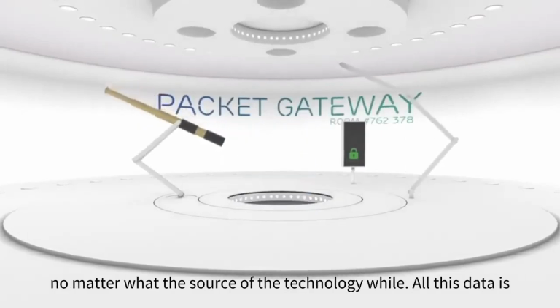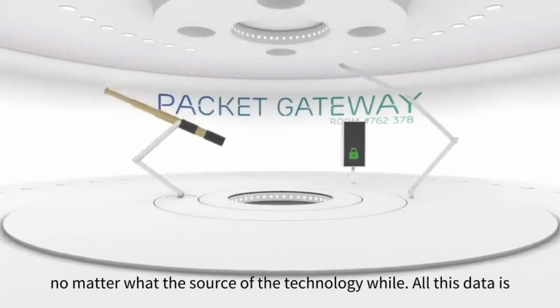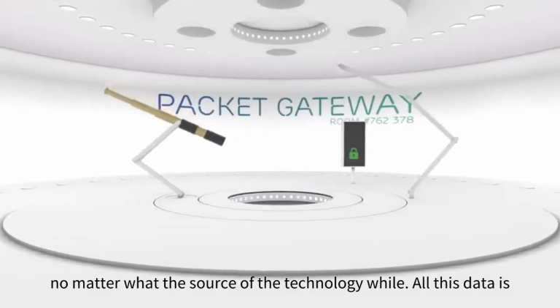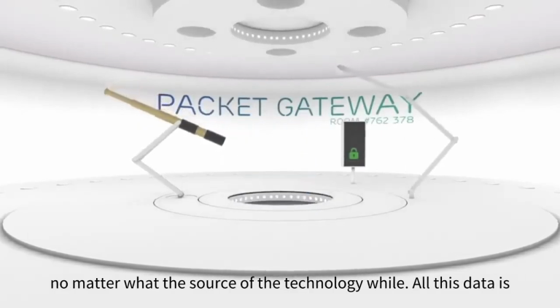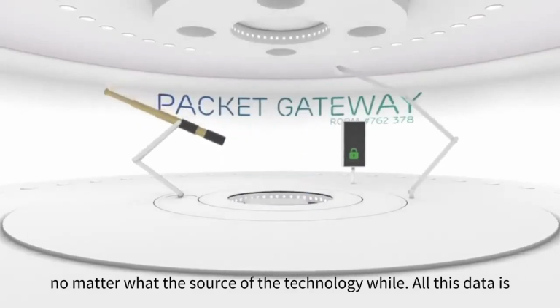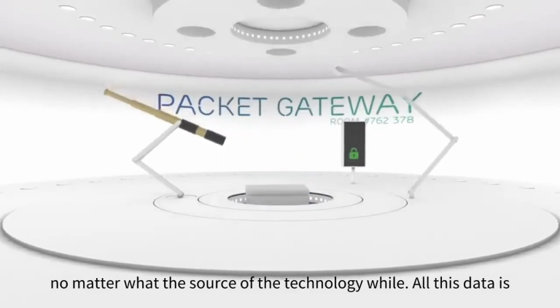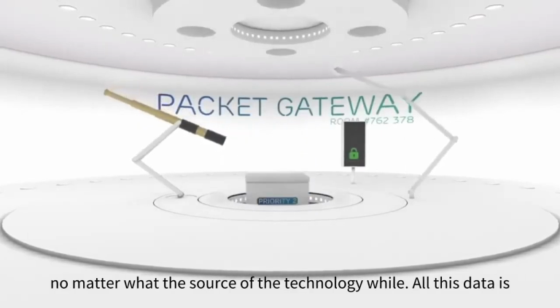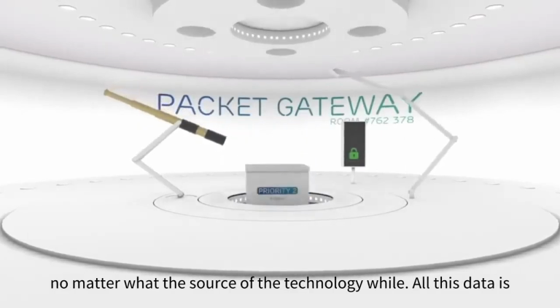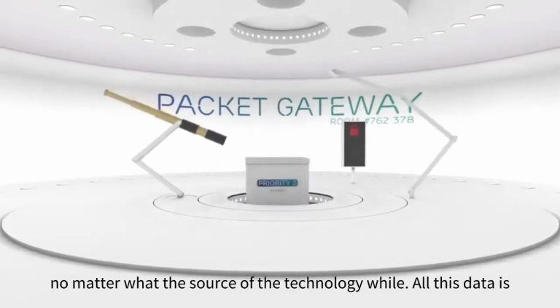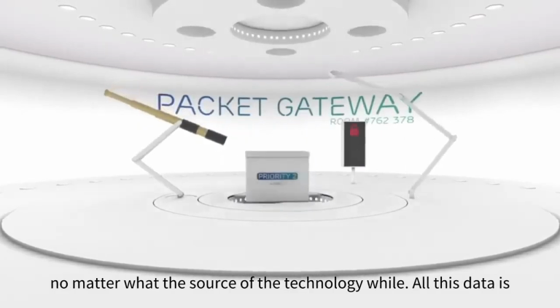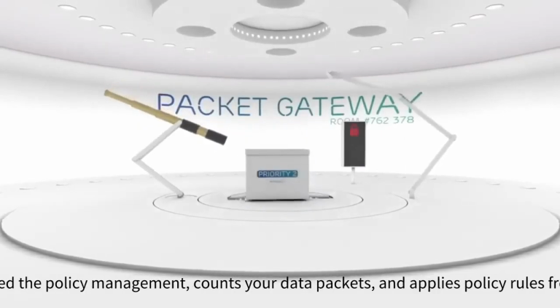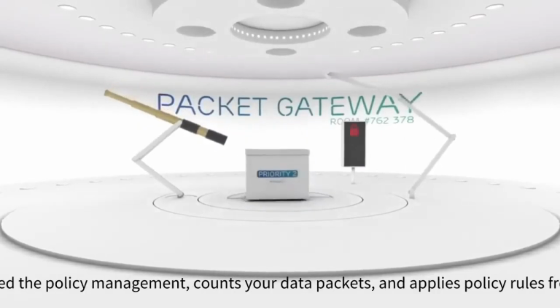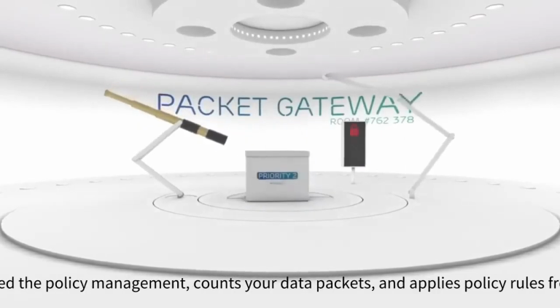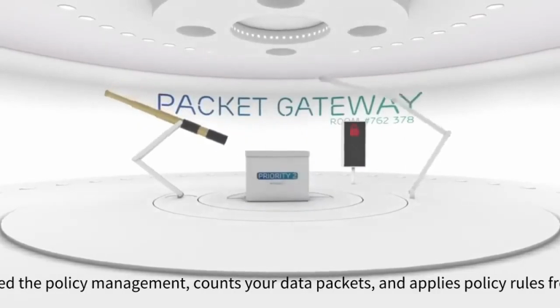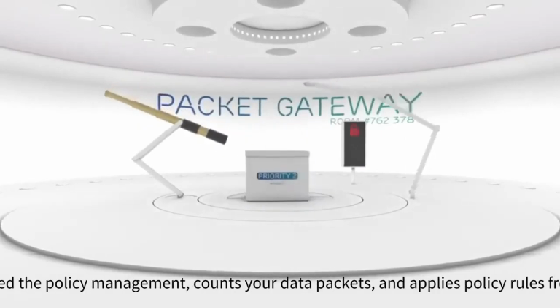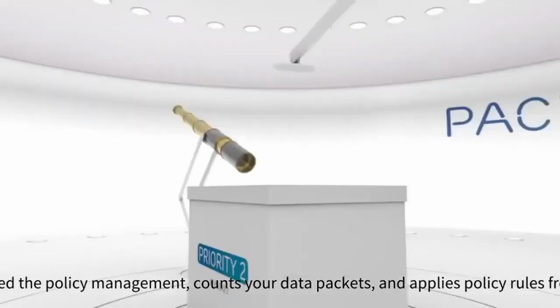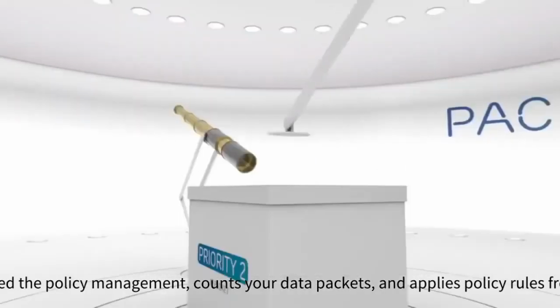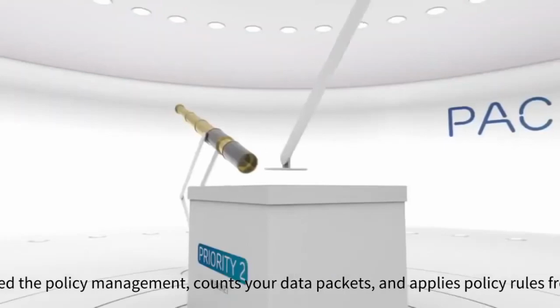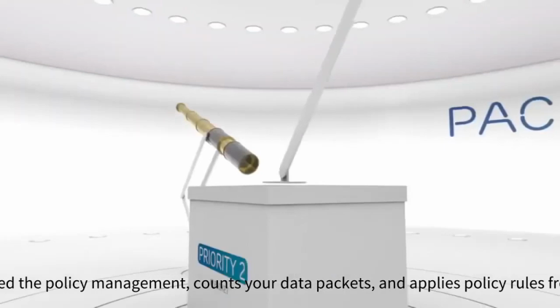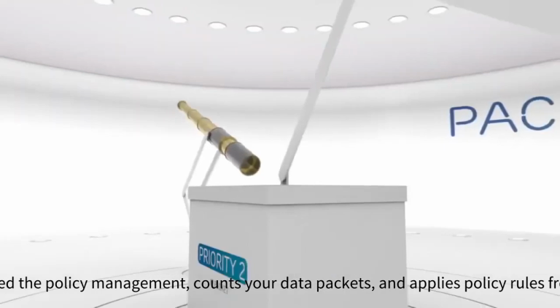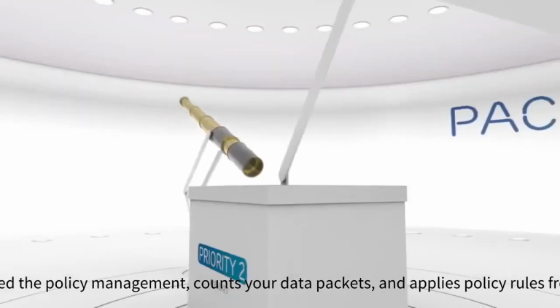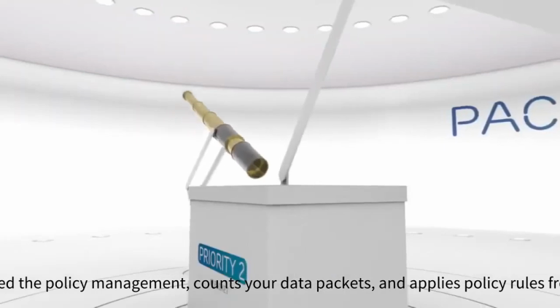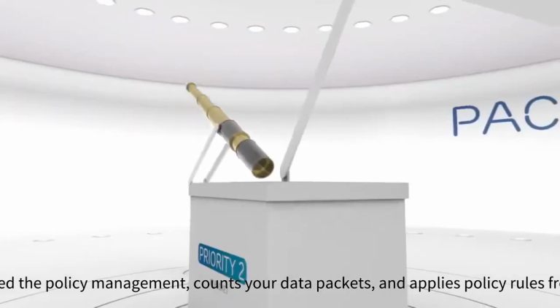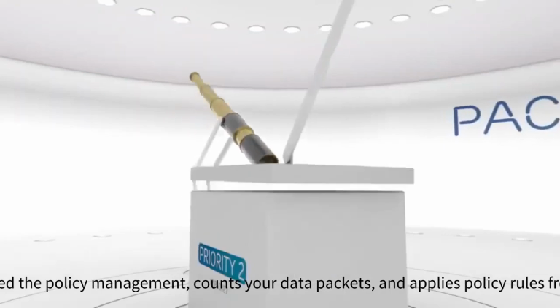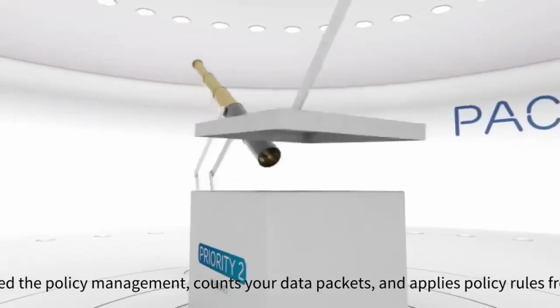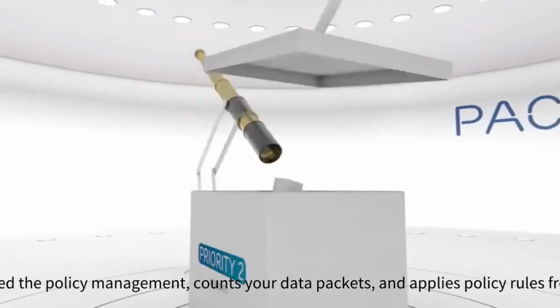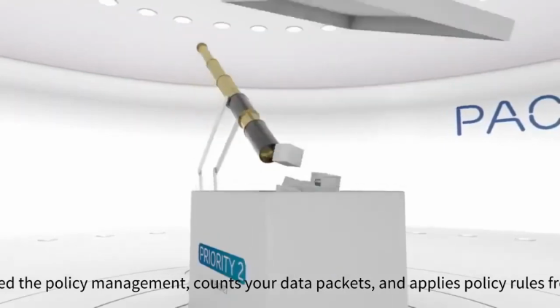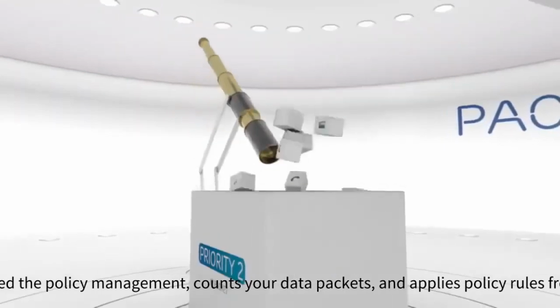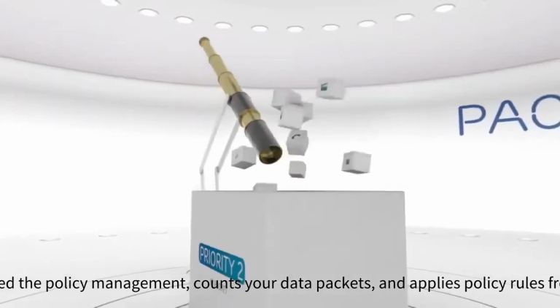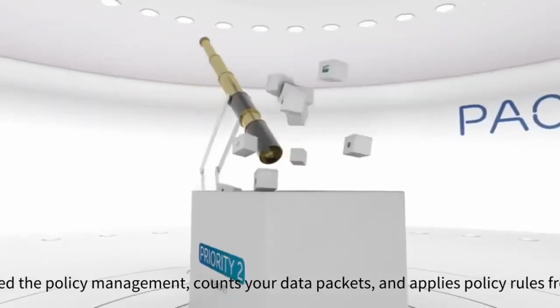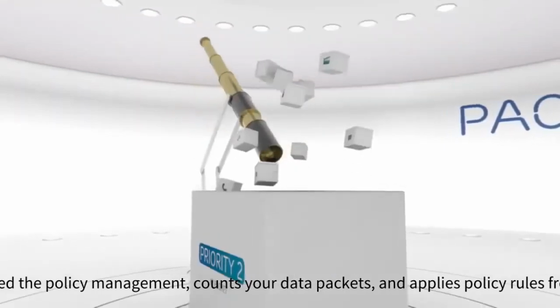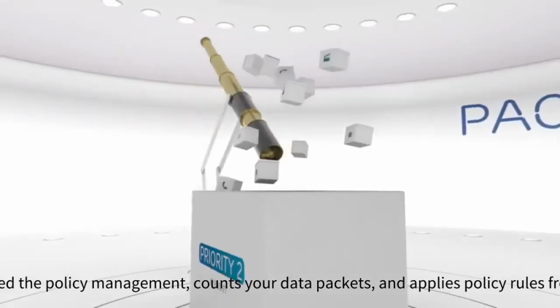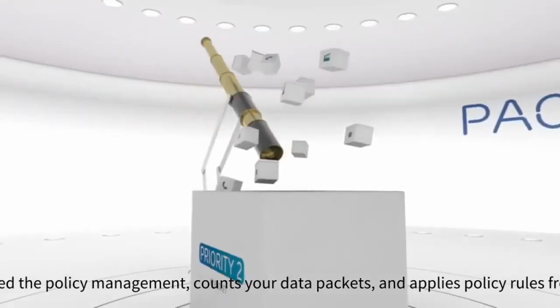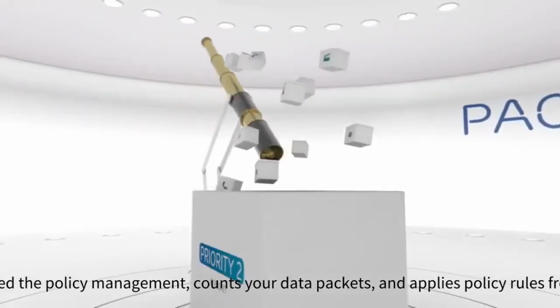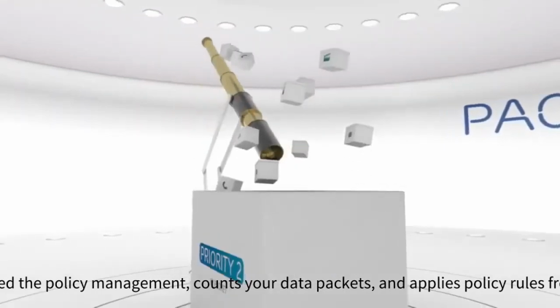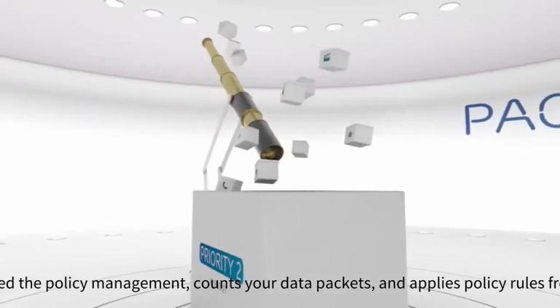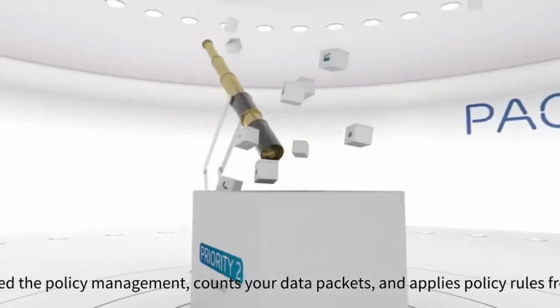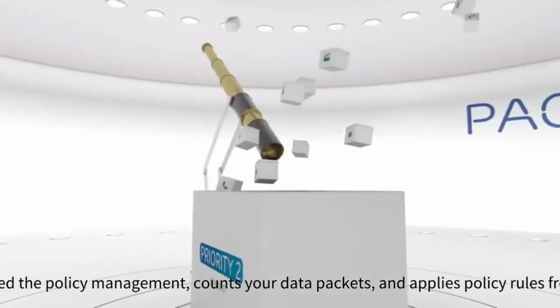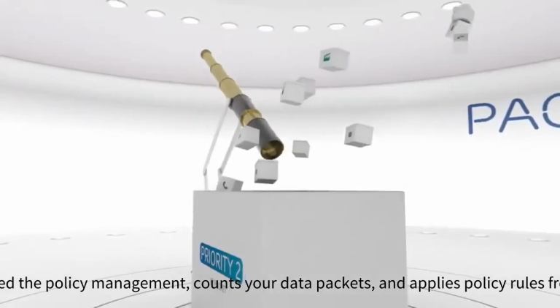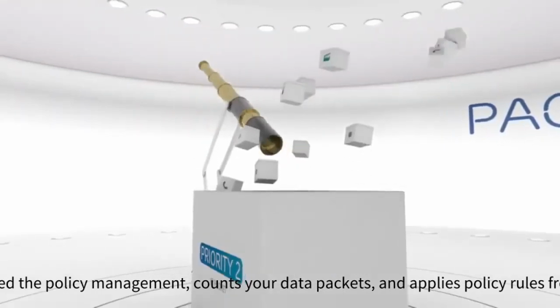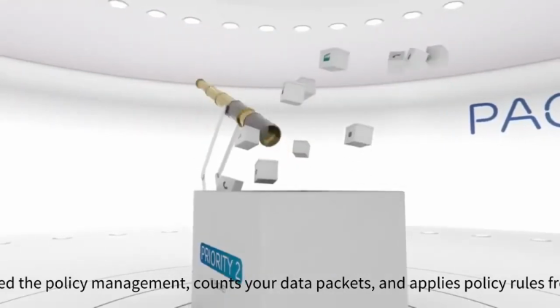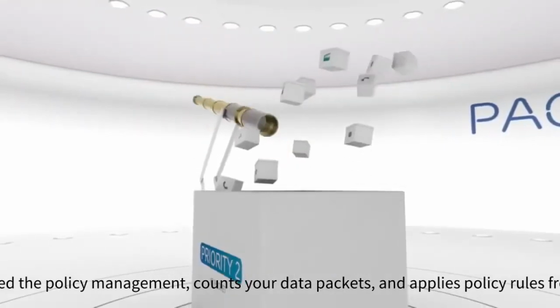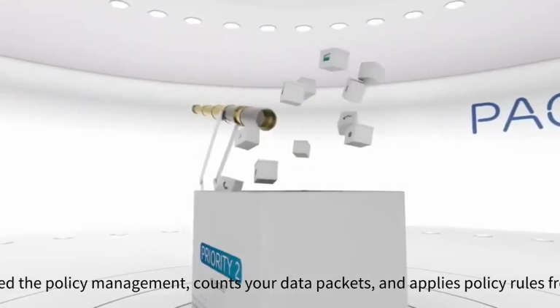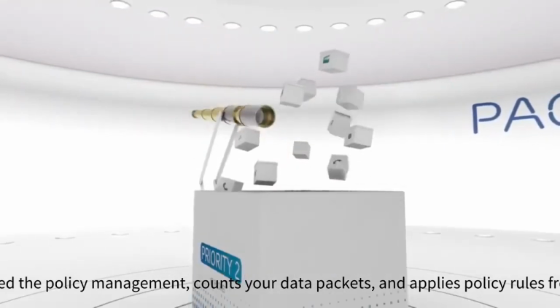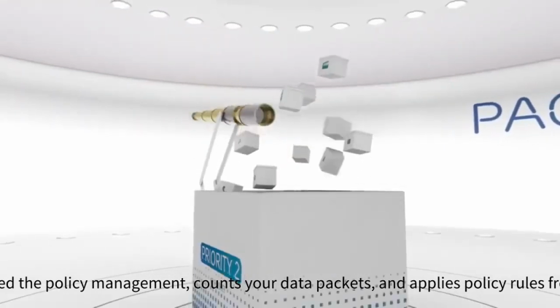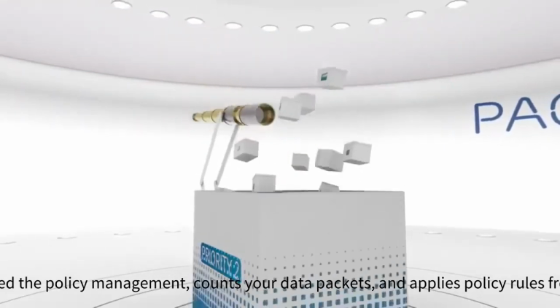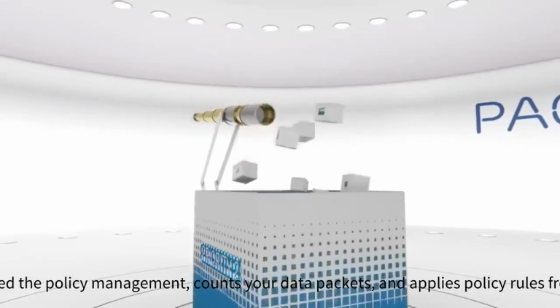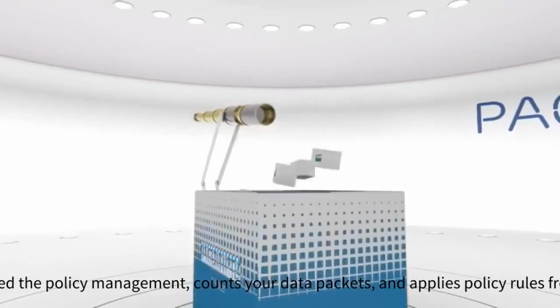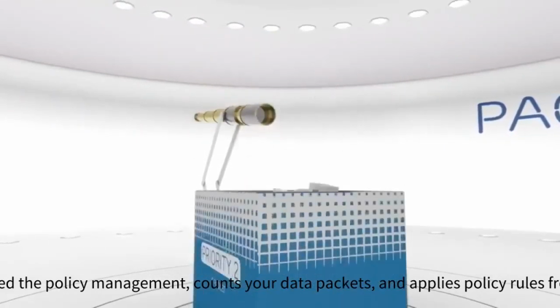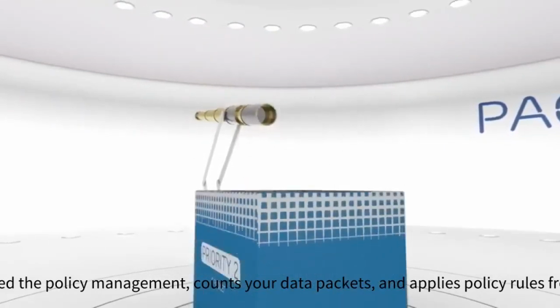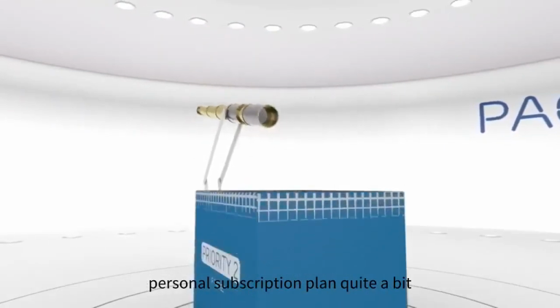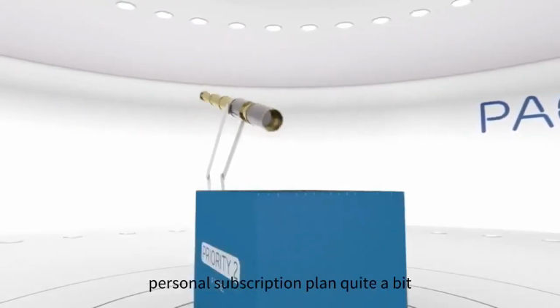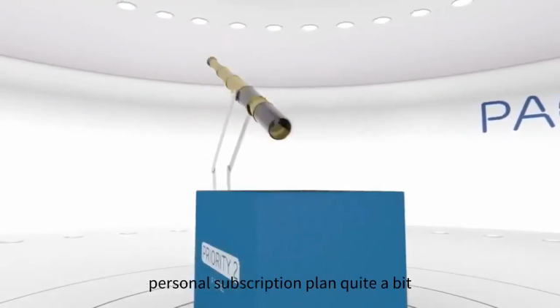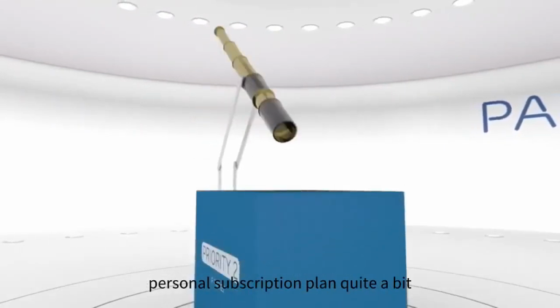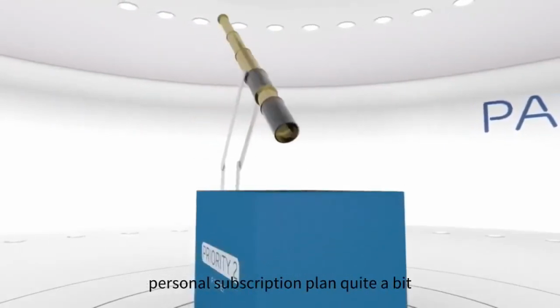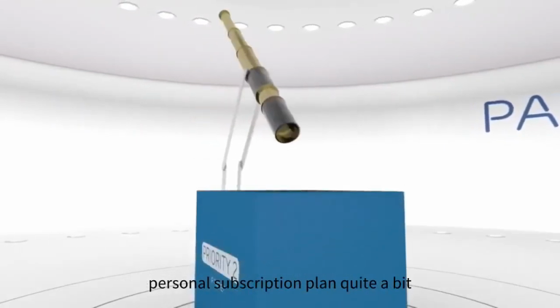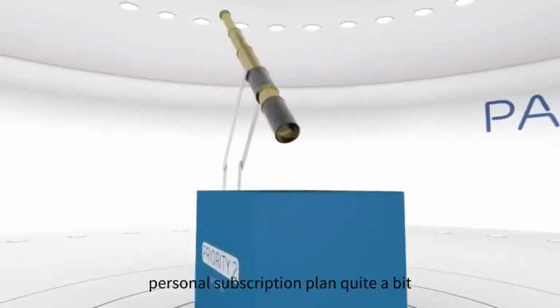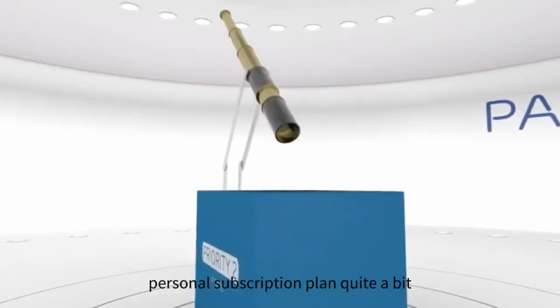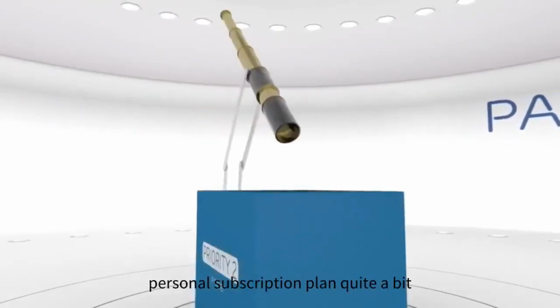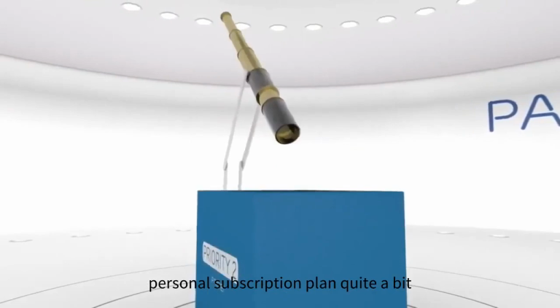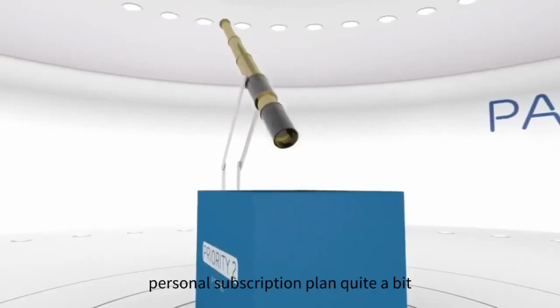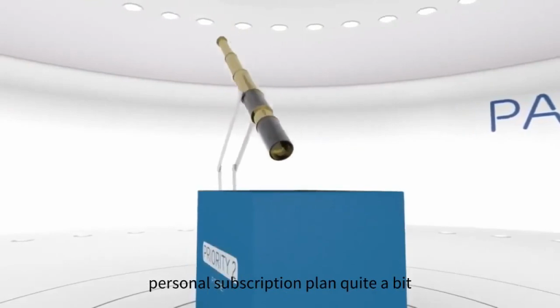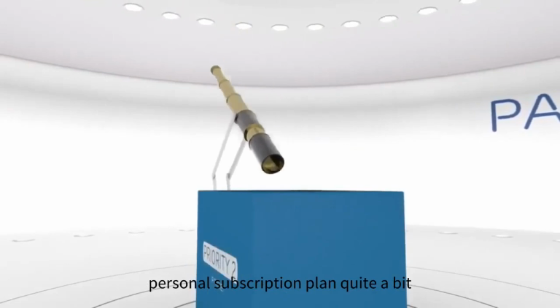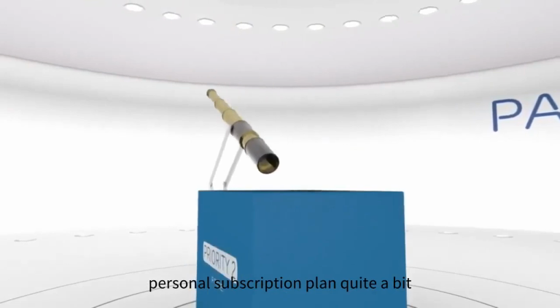While all this data is processed, the policy management counts your data packets and applies policy rules from your personal subscription plan.